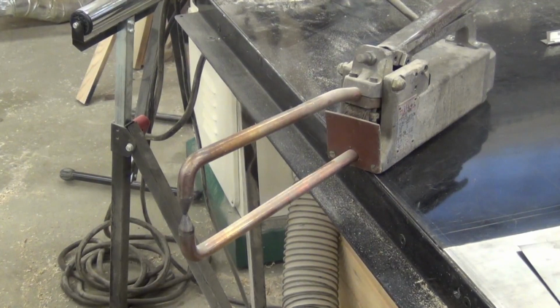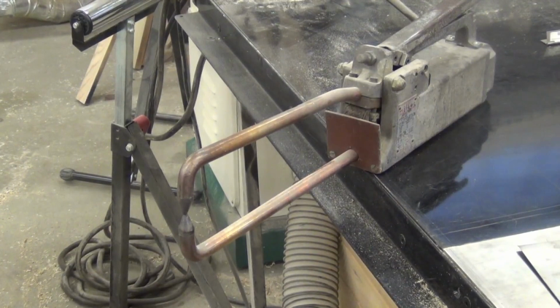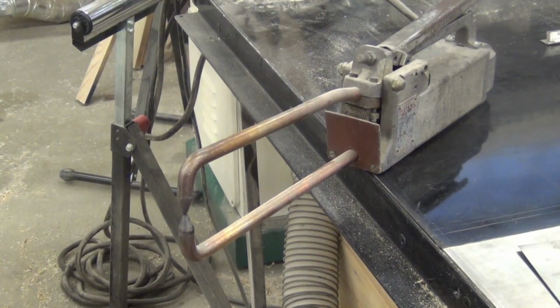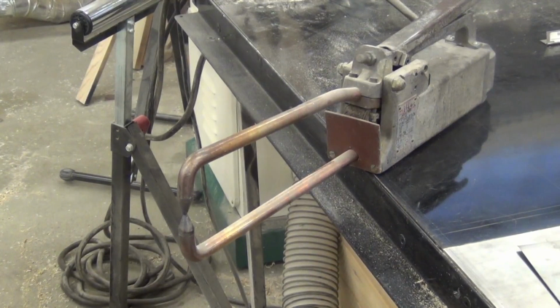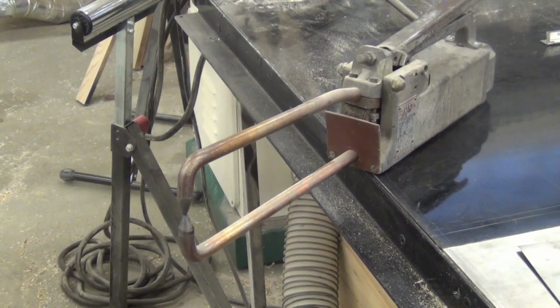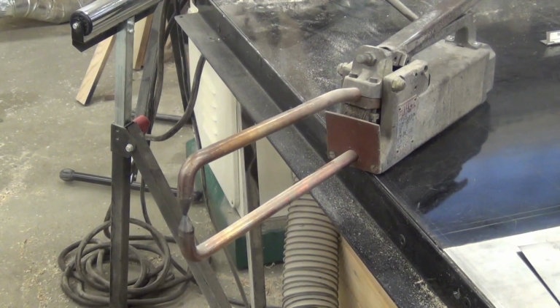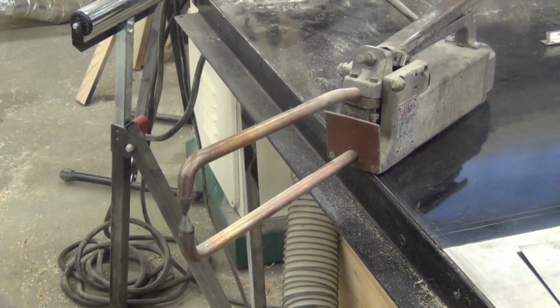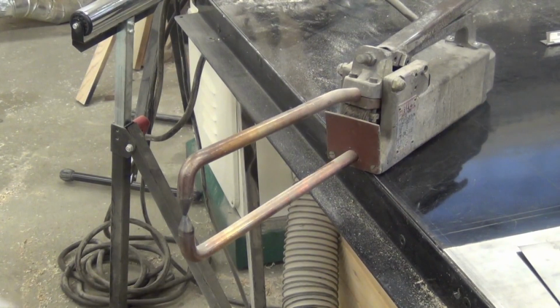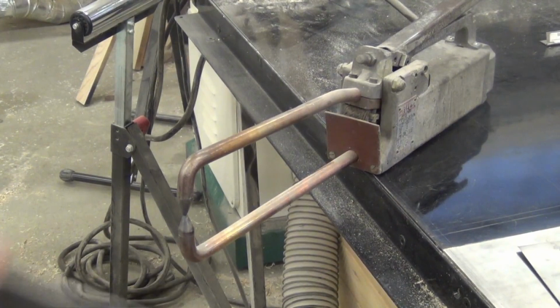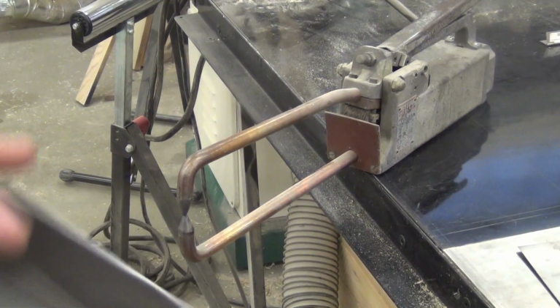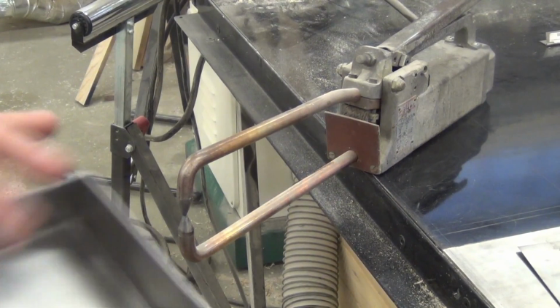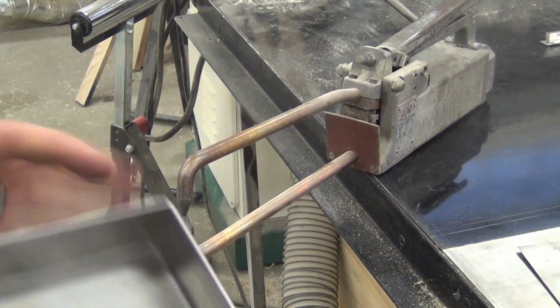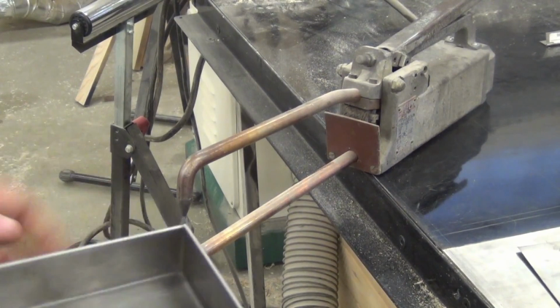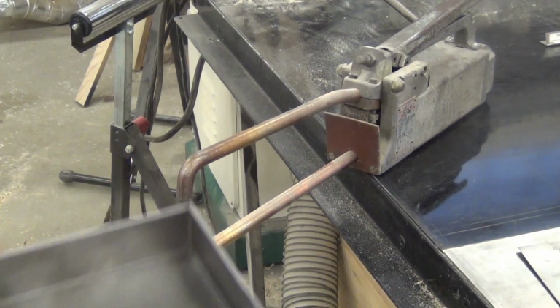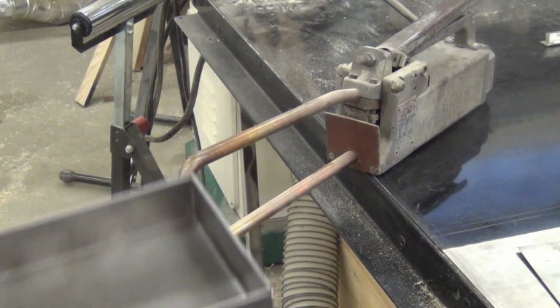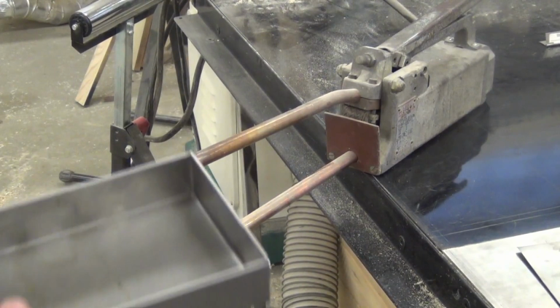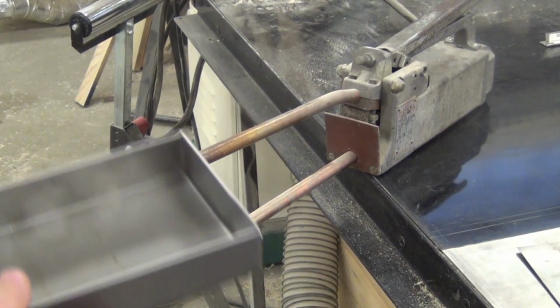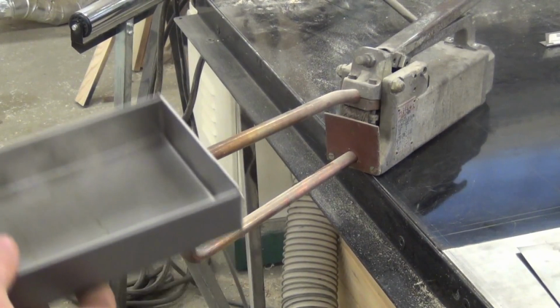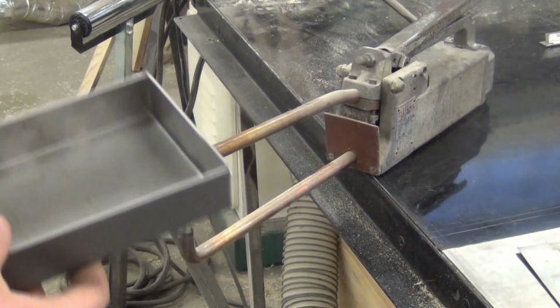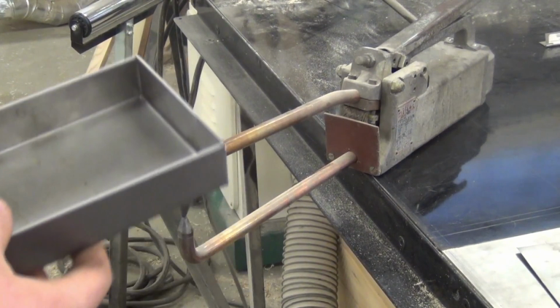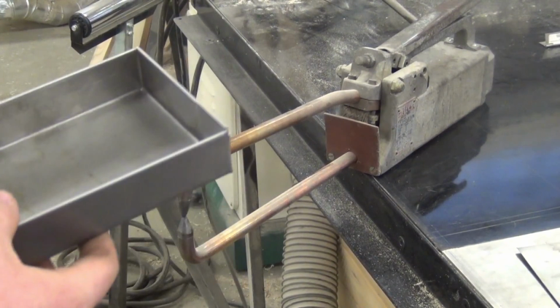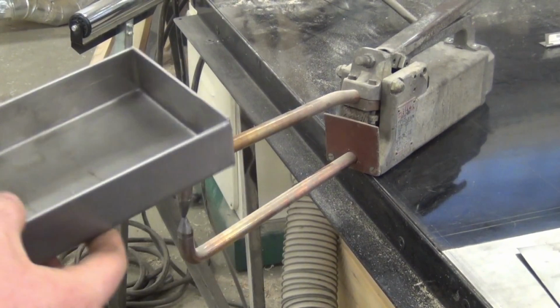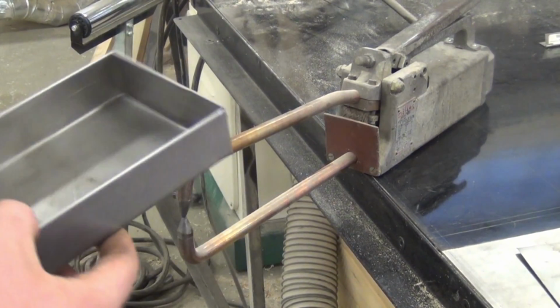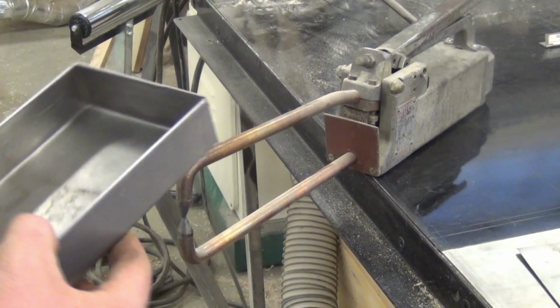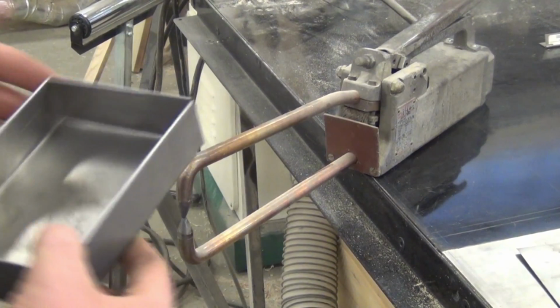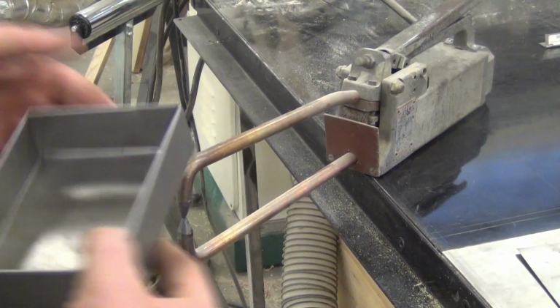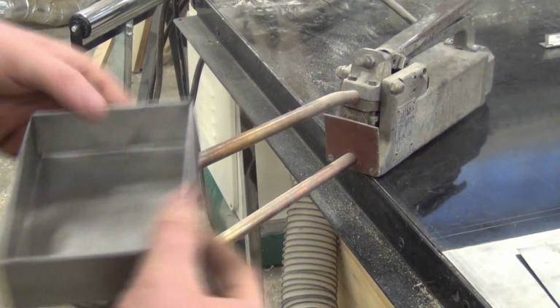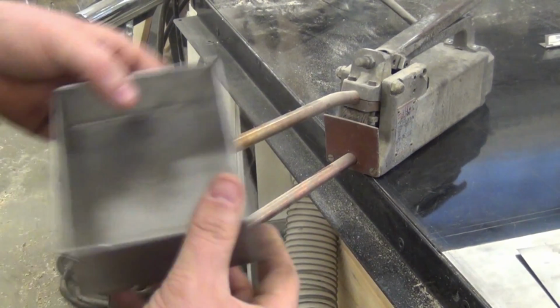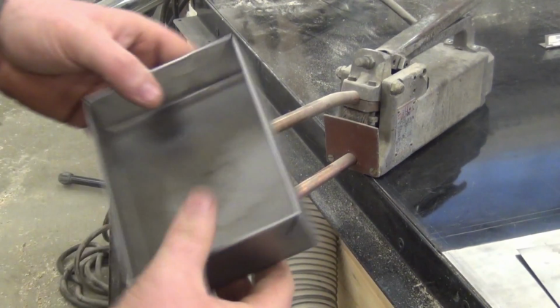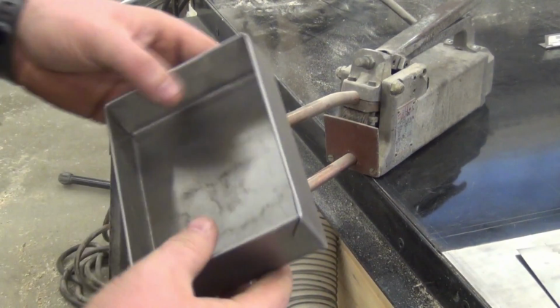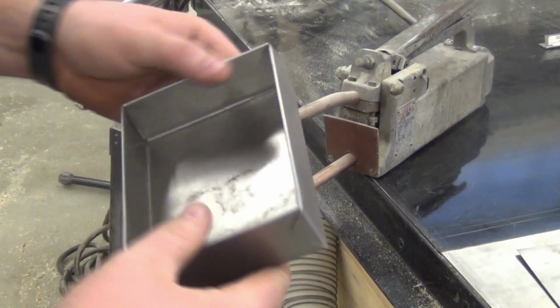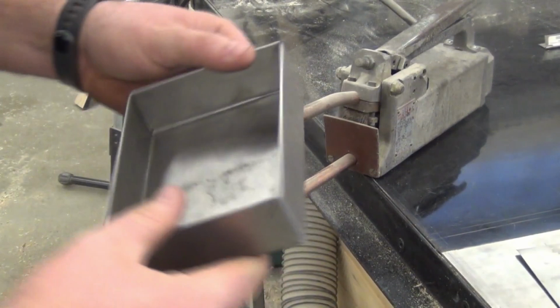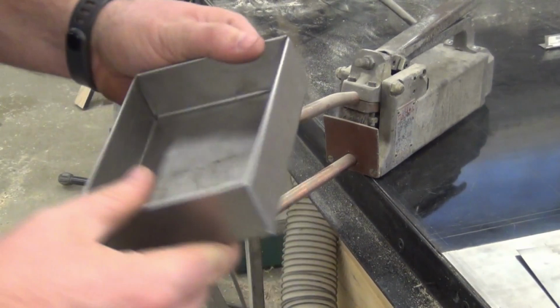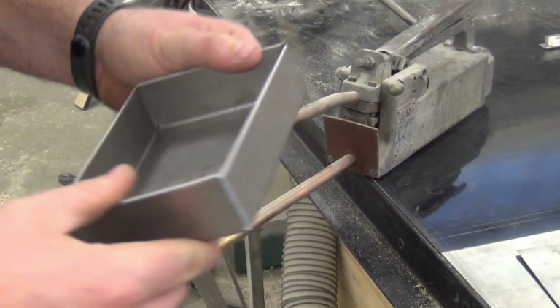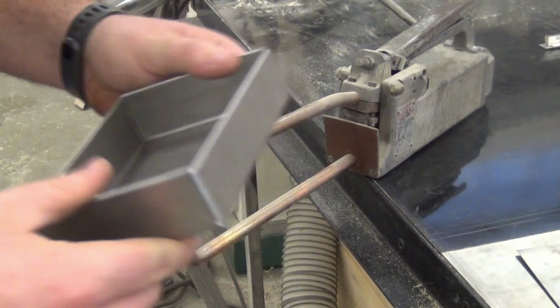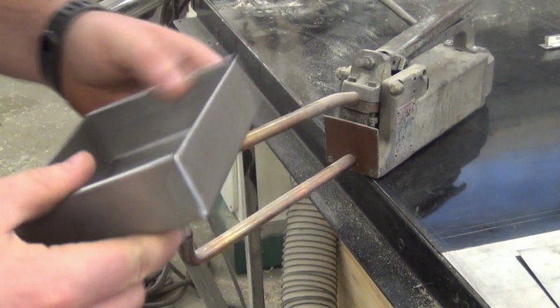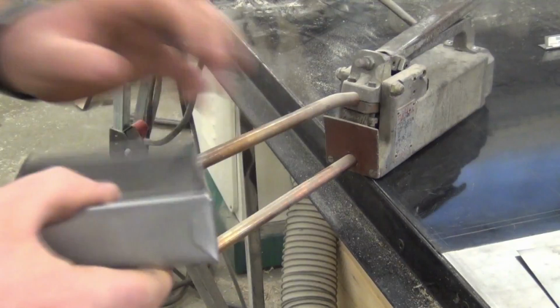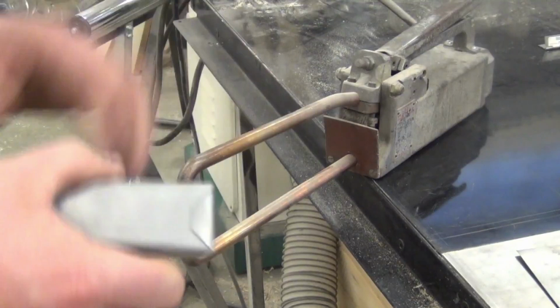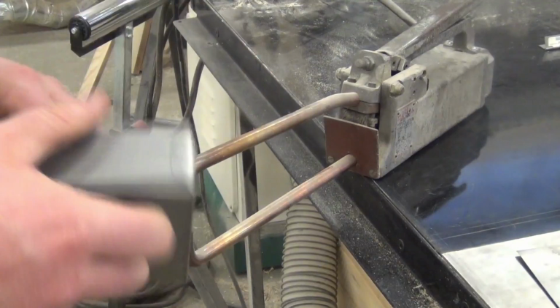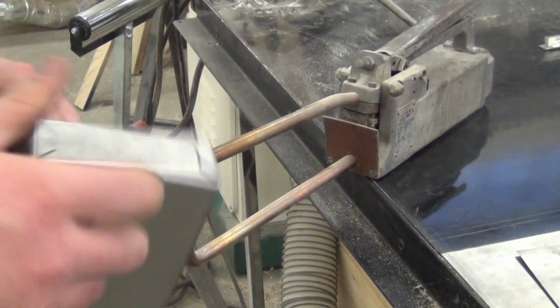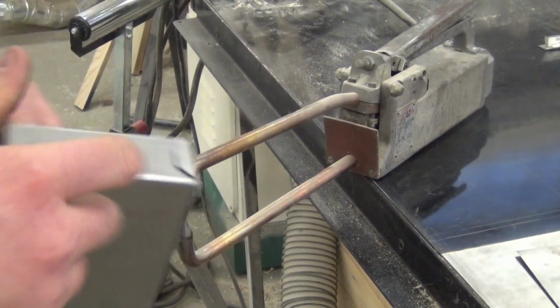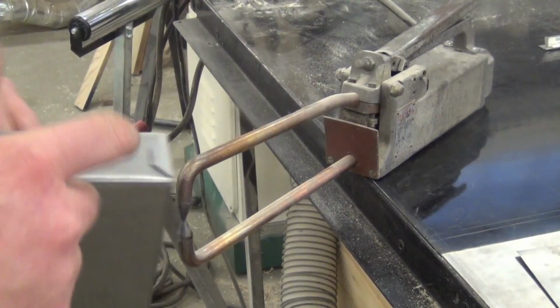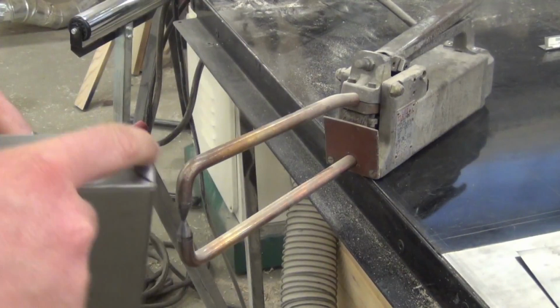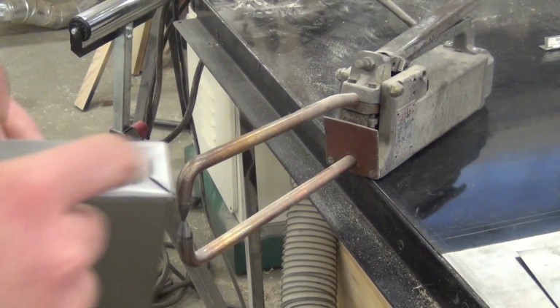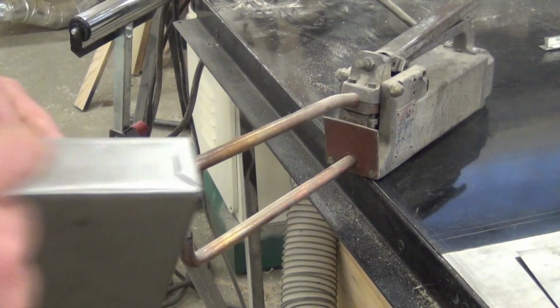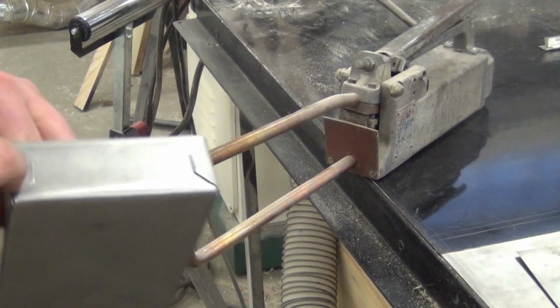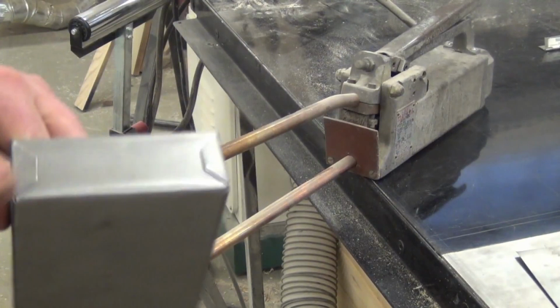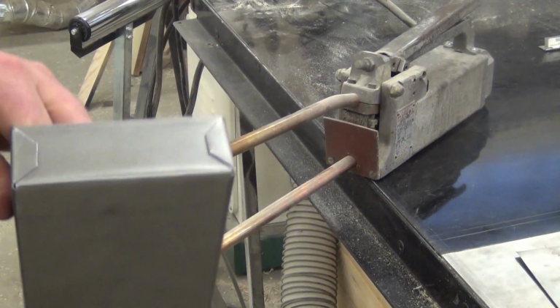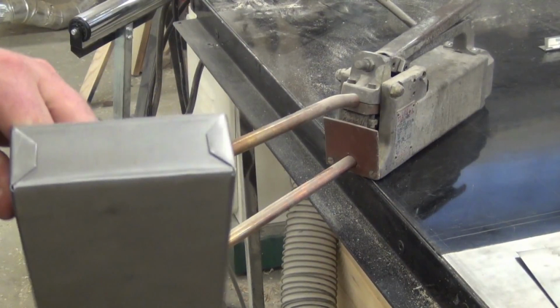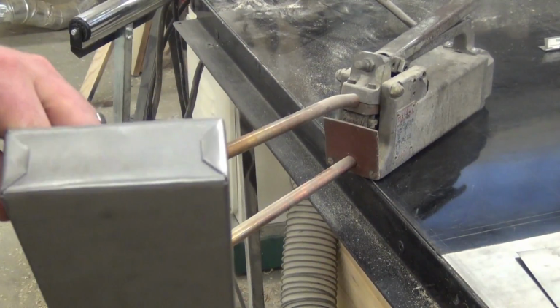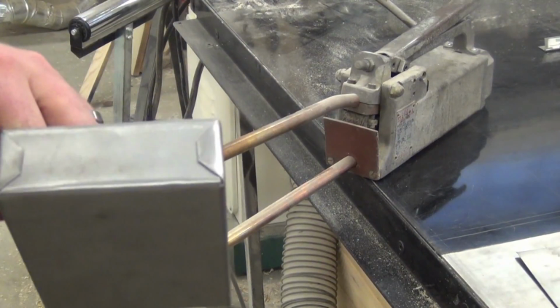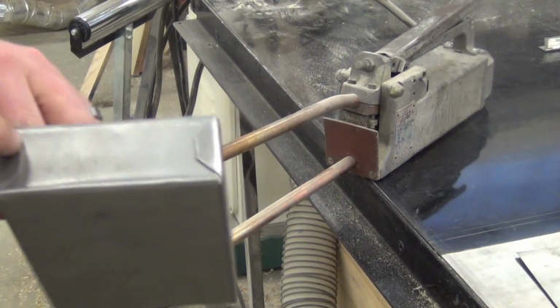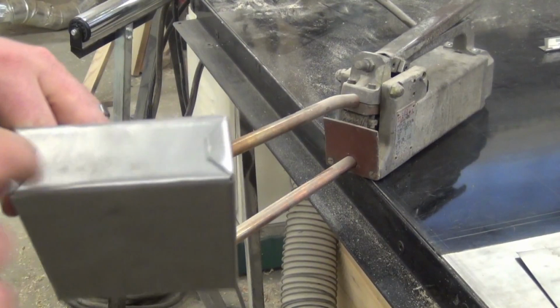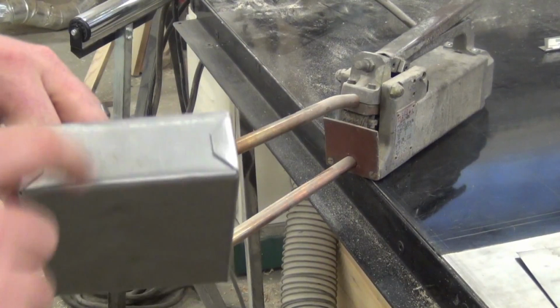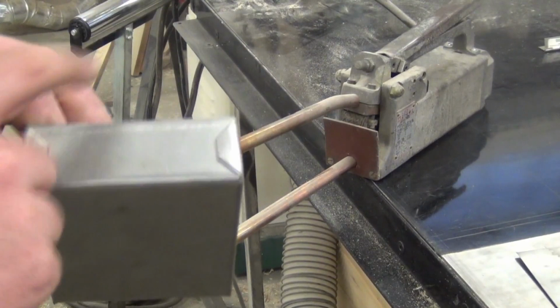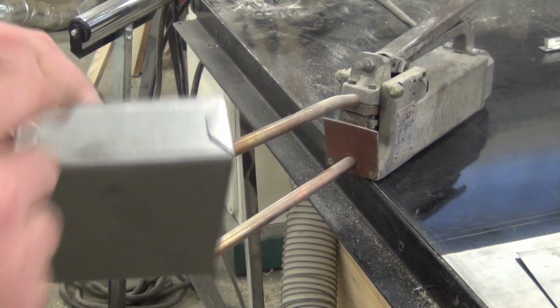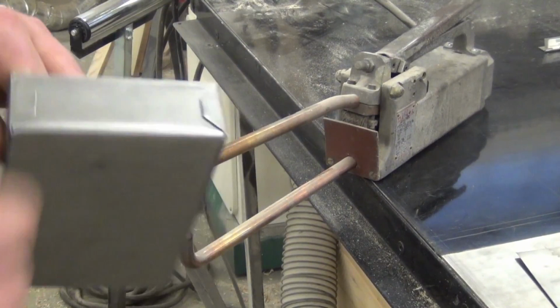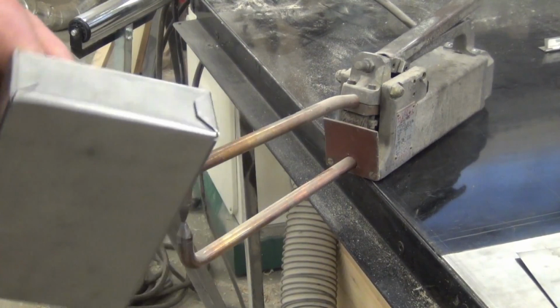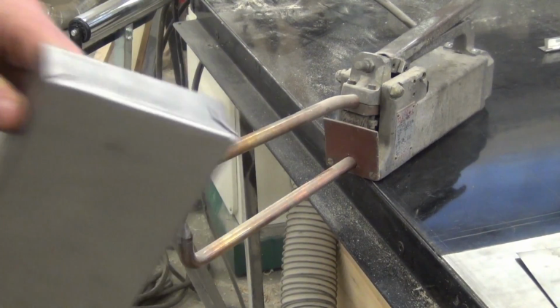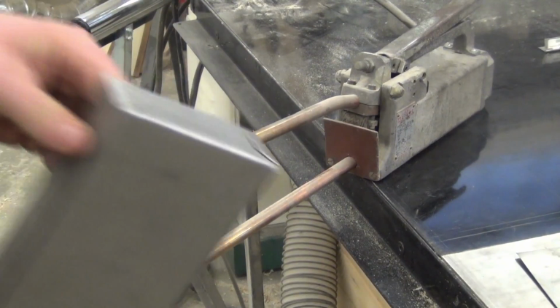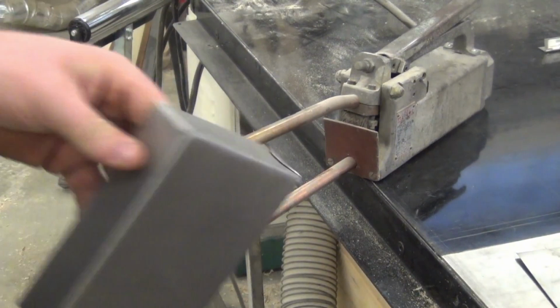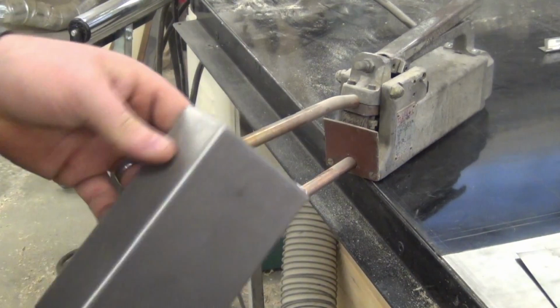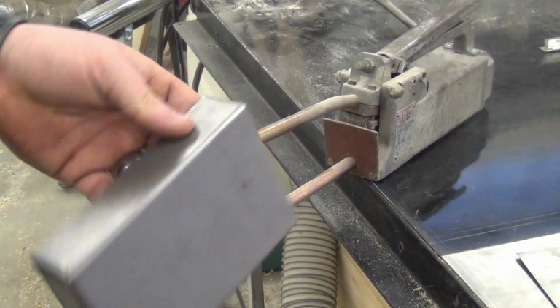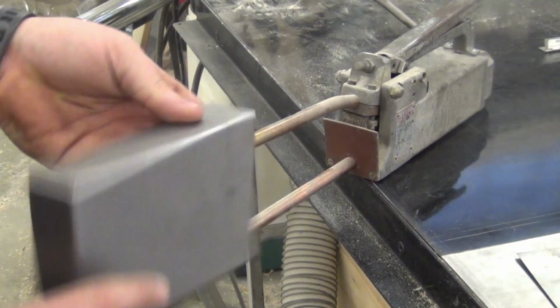The last step to doing the box and pan assignment is to spot weld these tabs. That's what's actually going to hold it together.